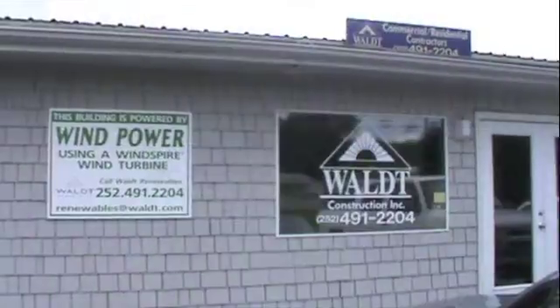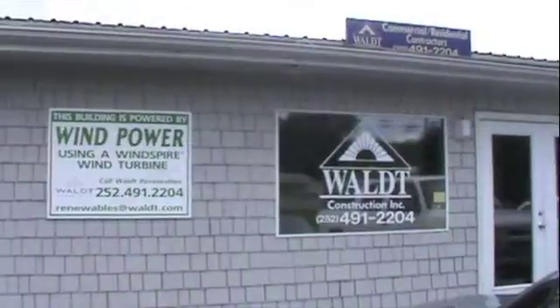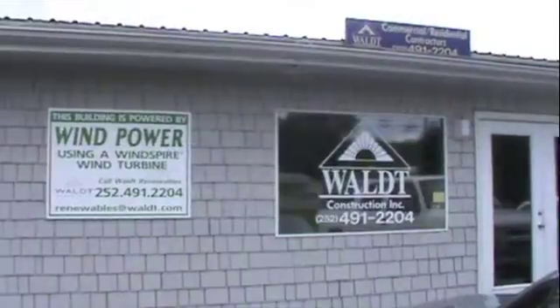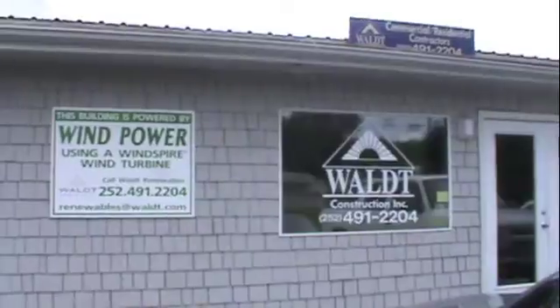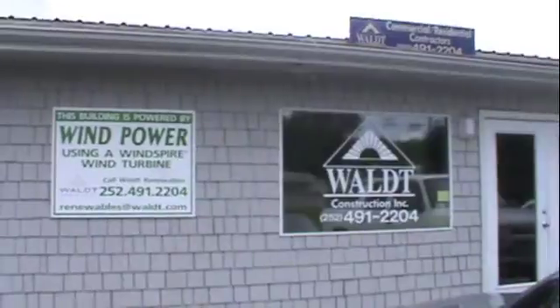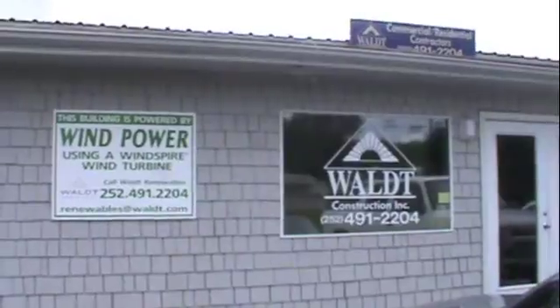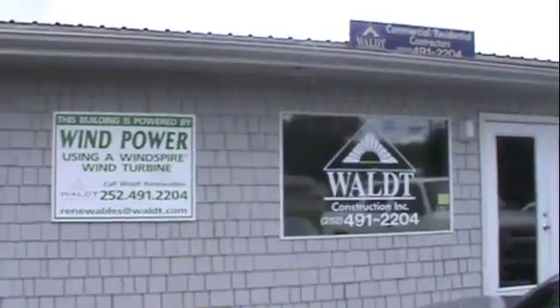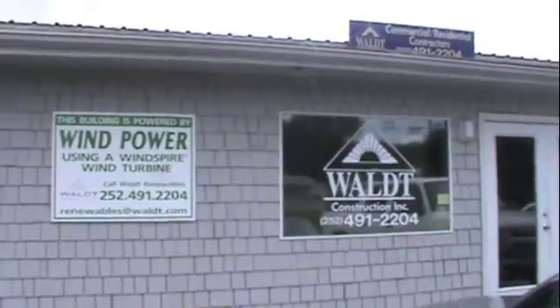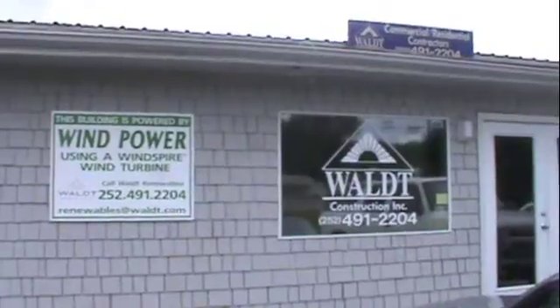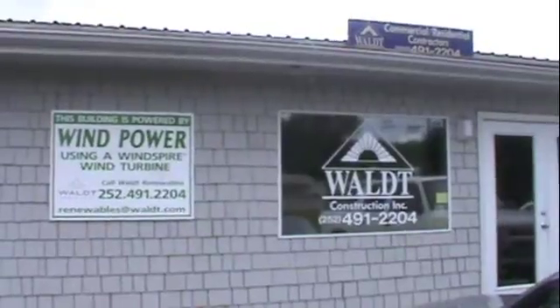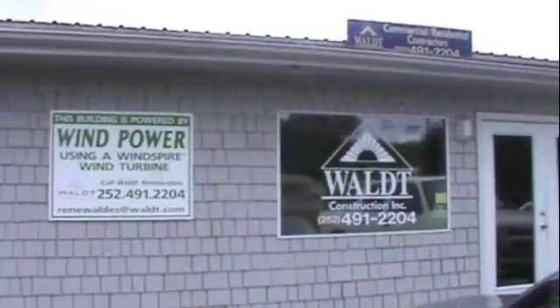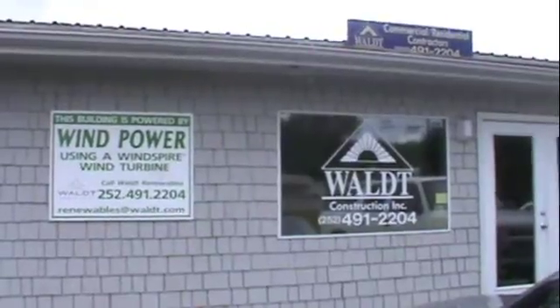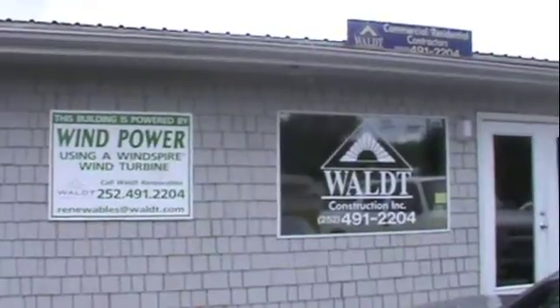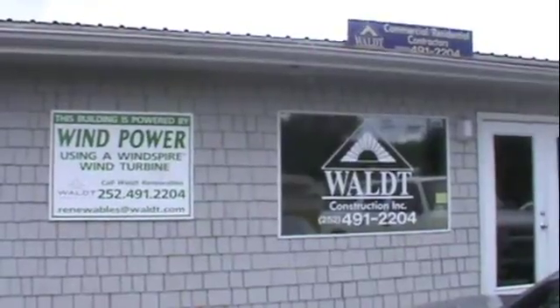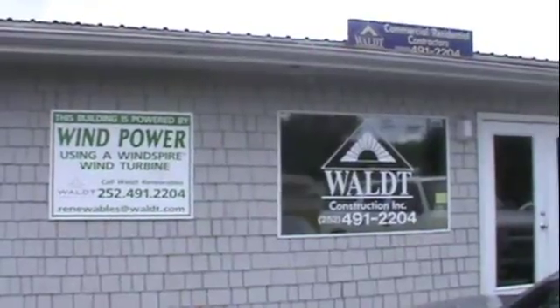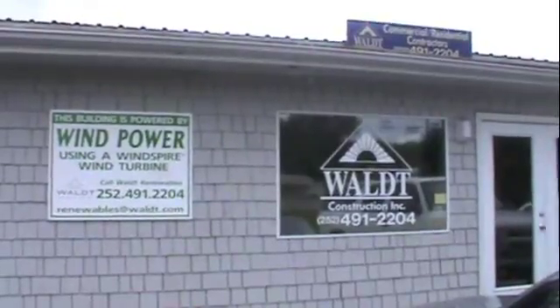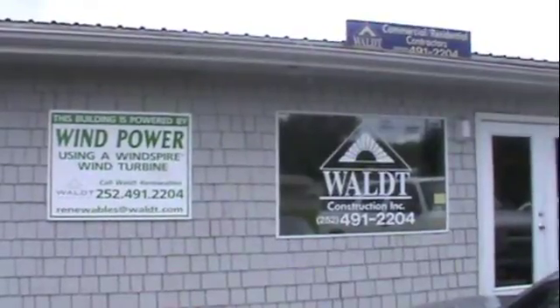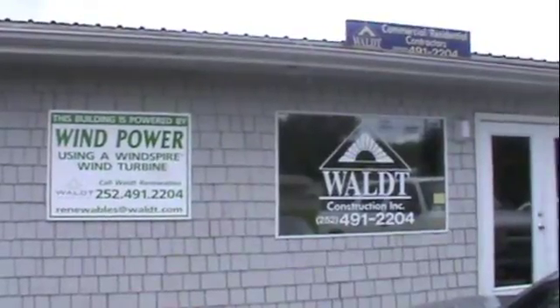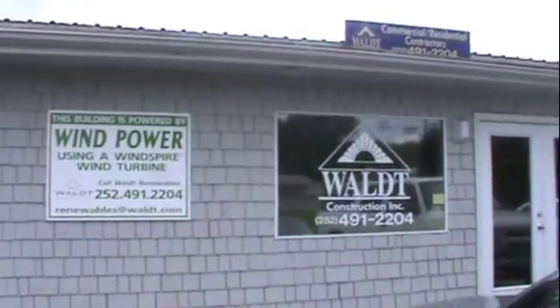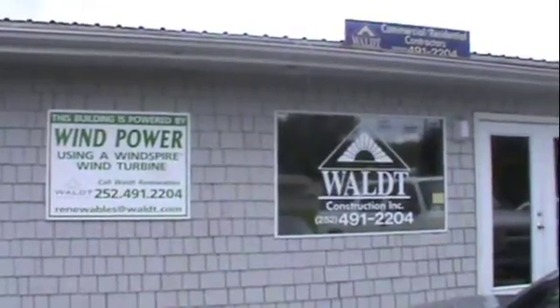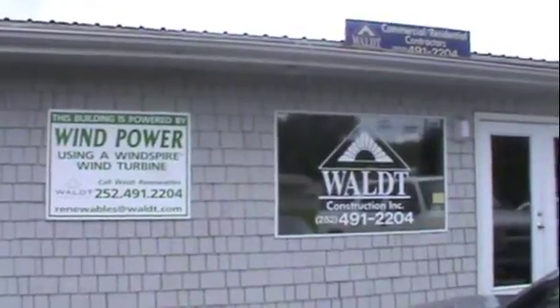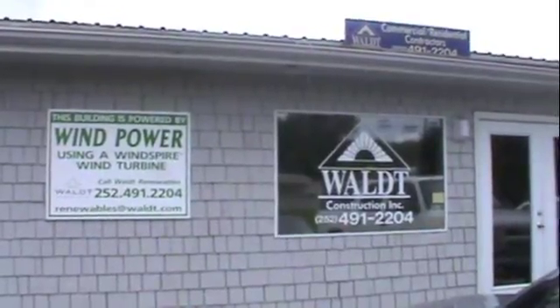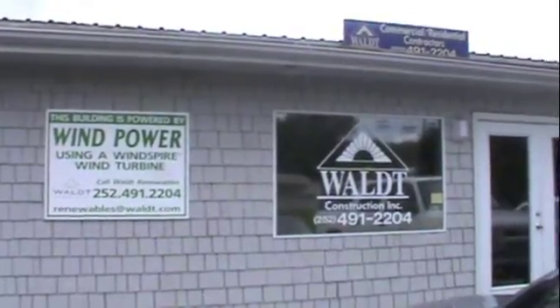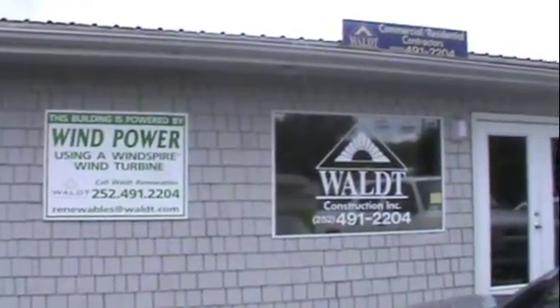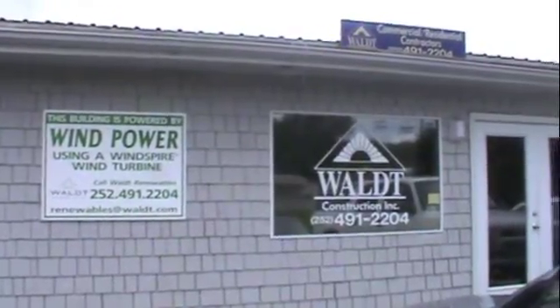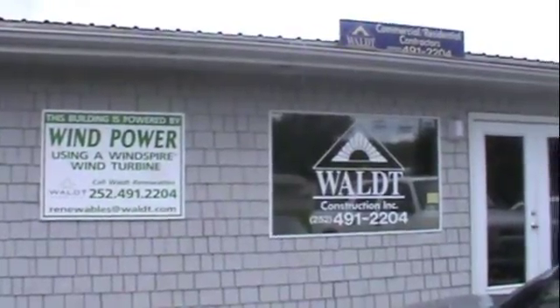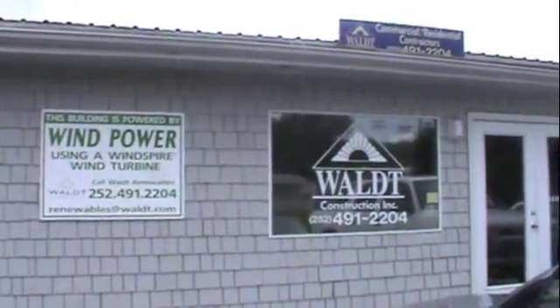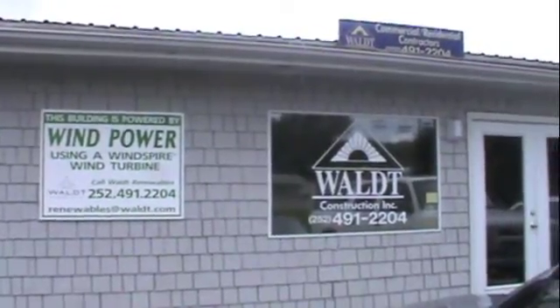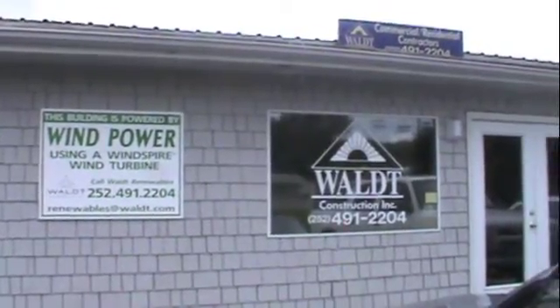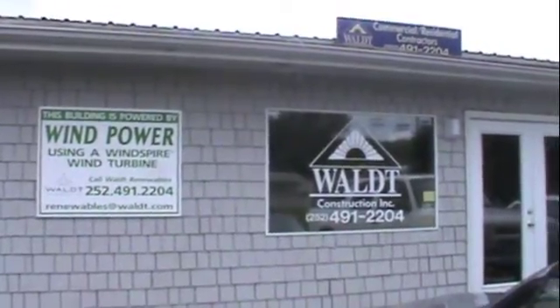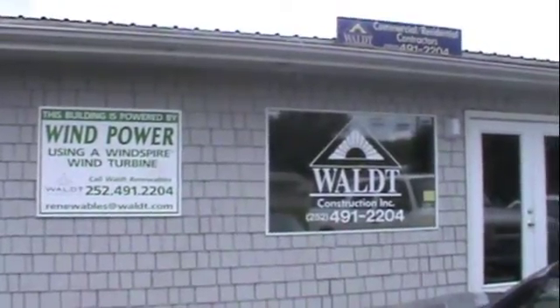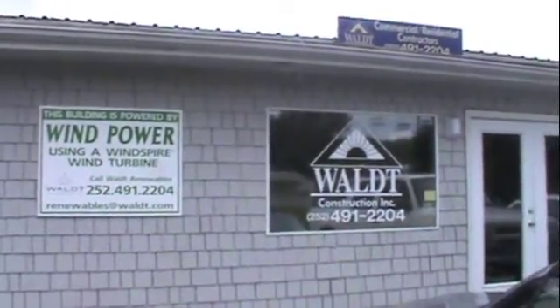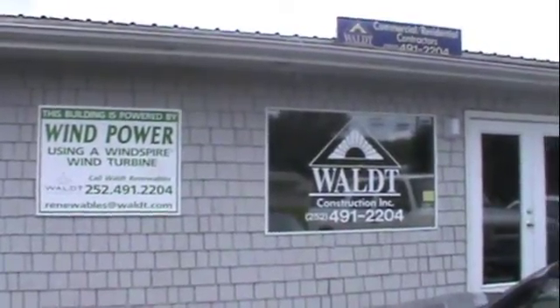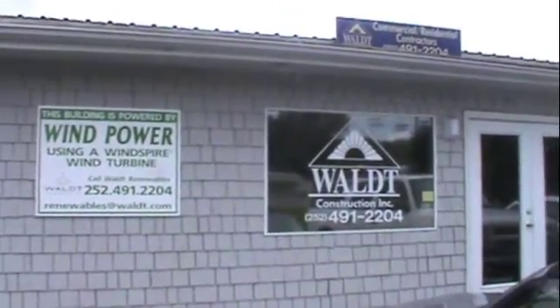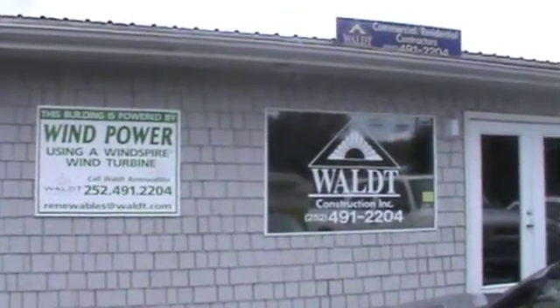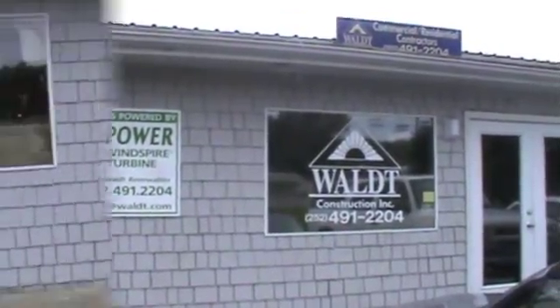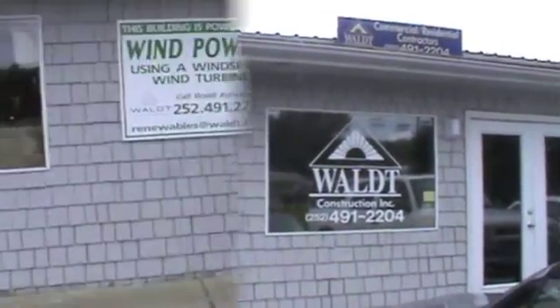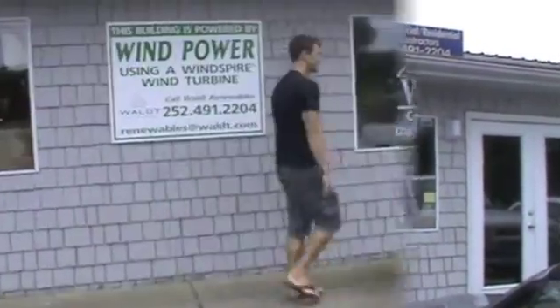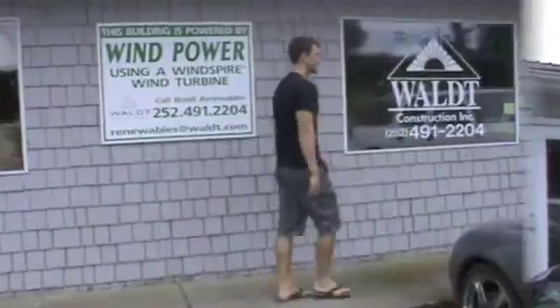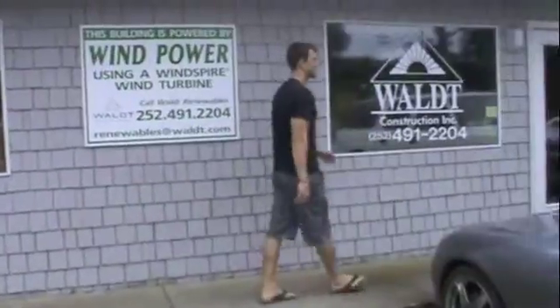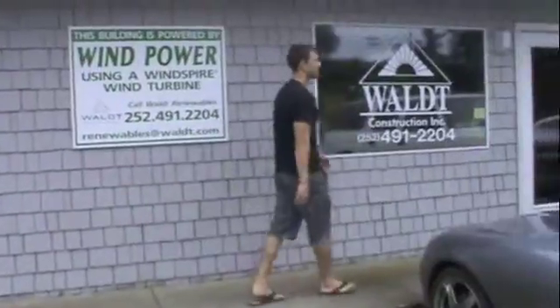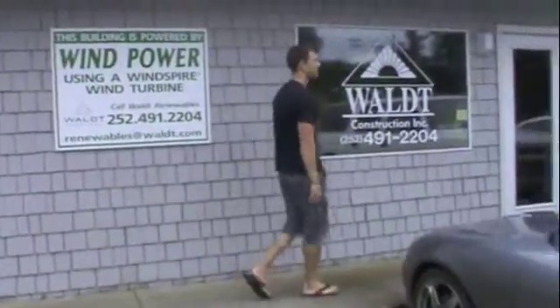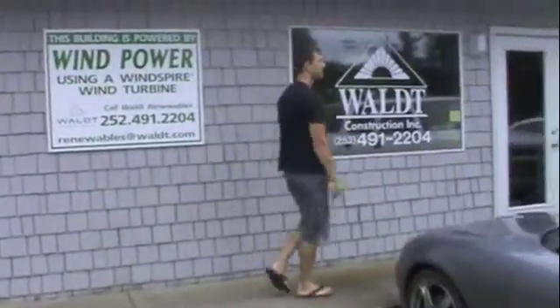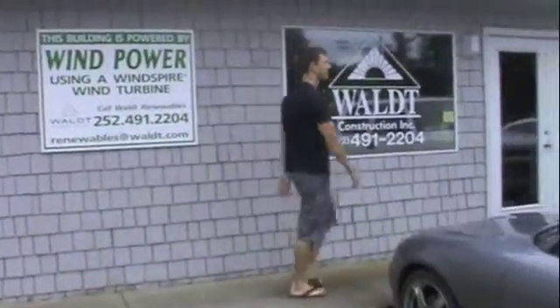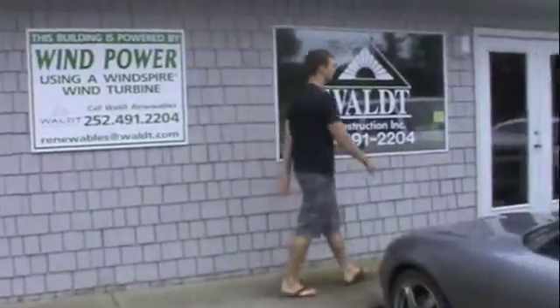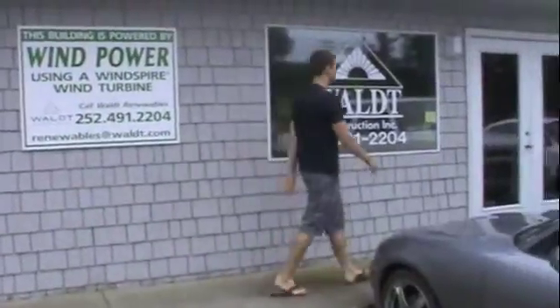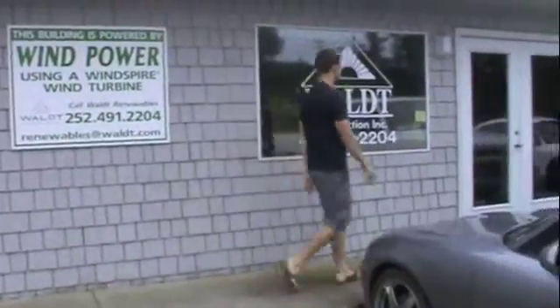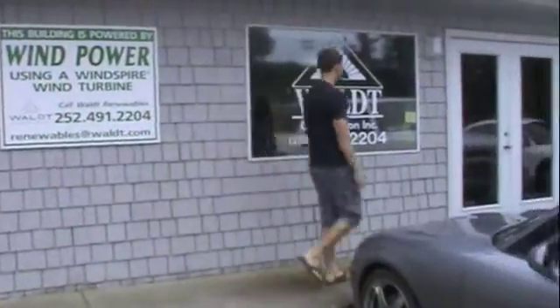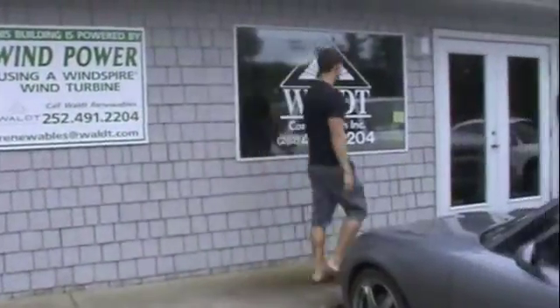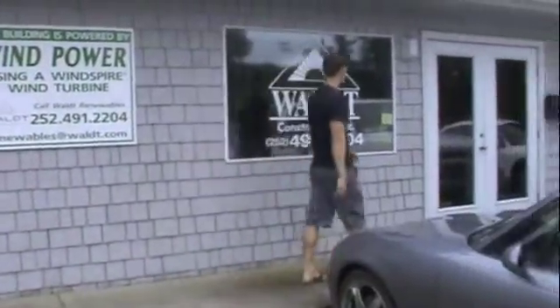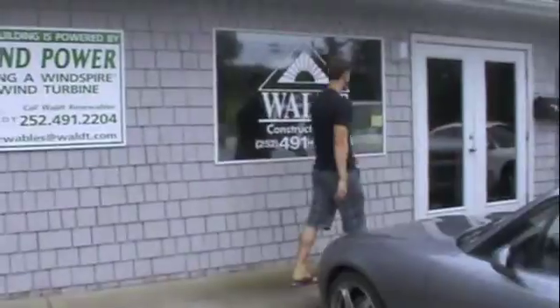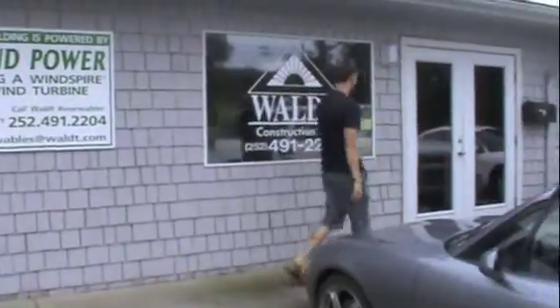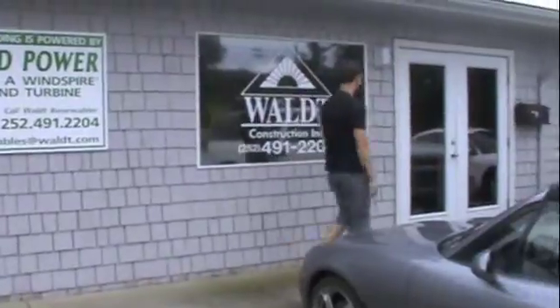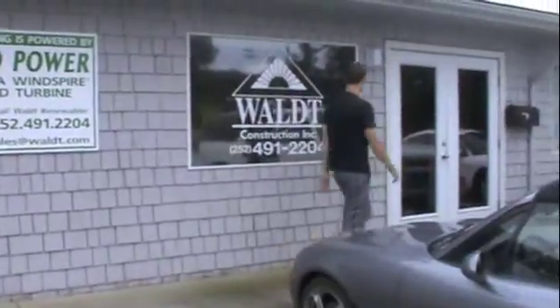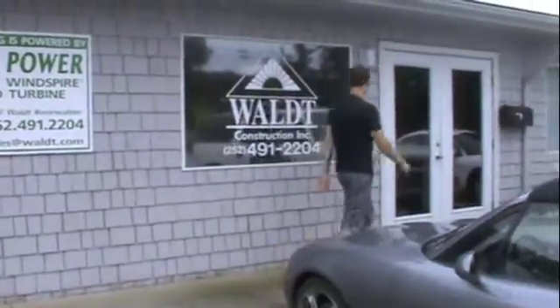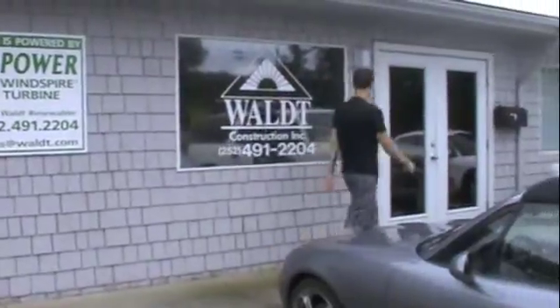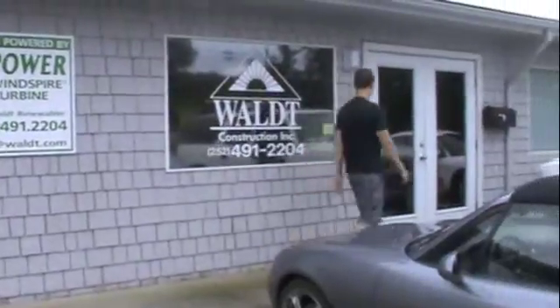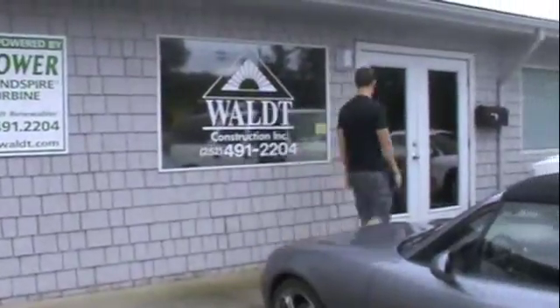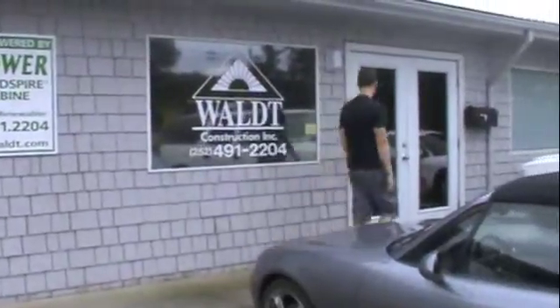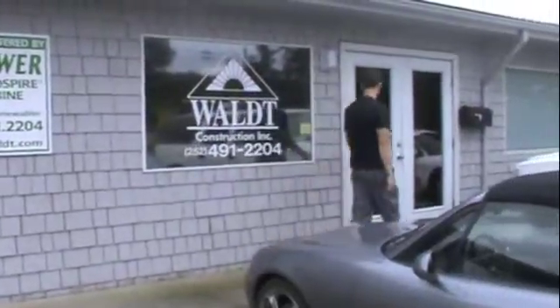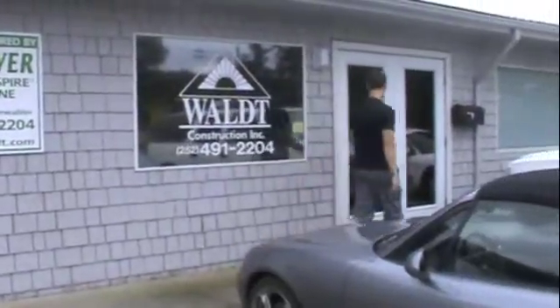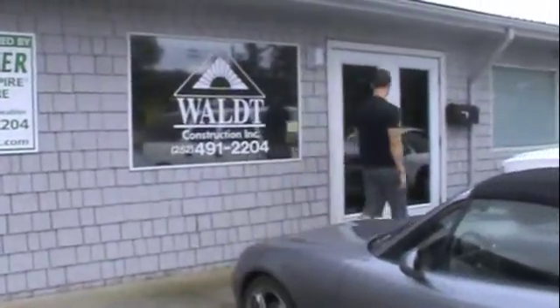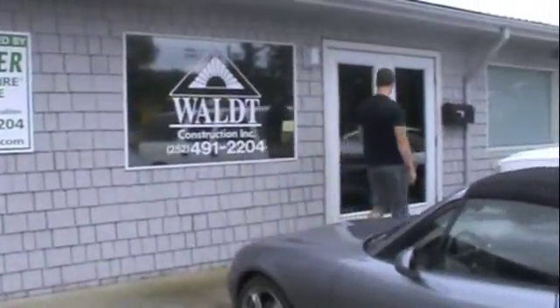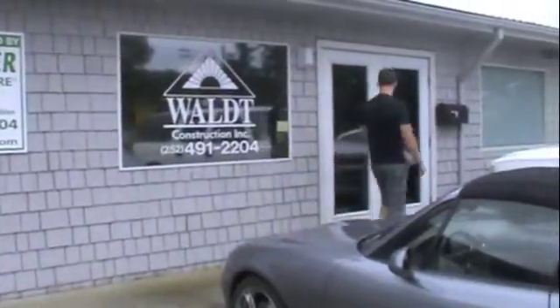Today on Frequency555.com we'll be featuring Walt Renewables and their new vertical axis windspire wind turbine.